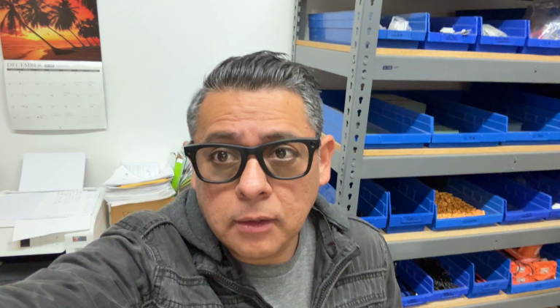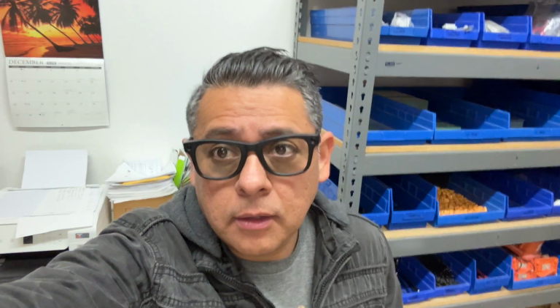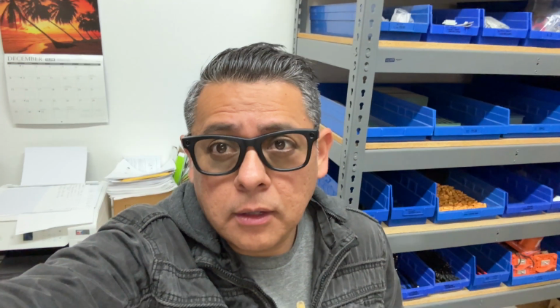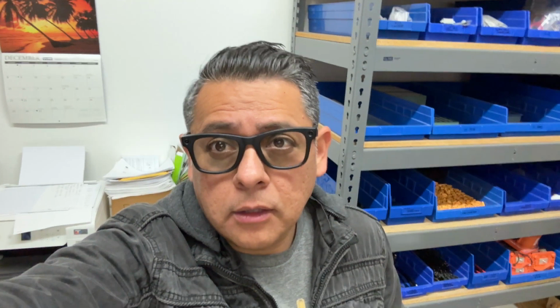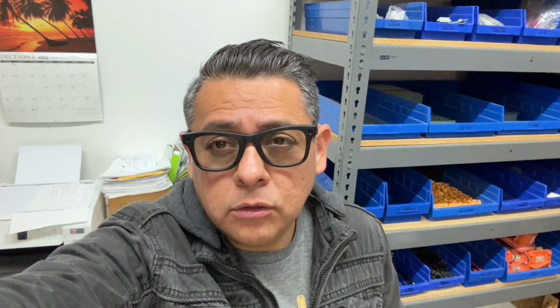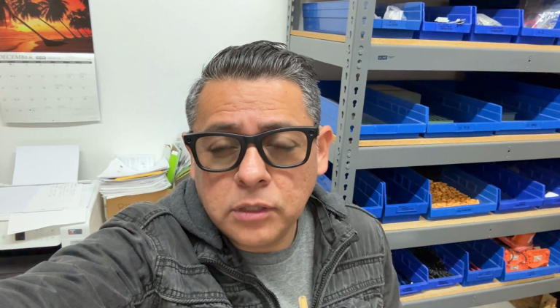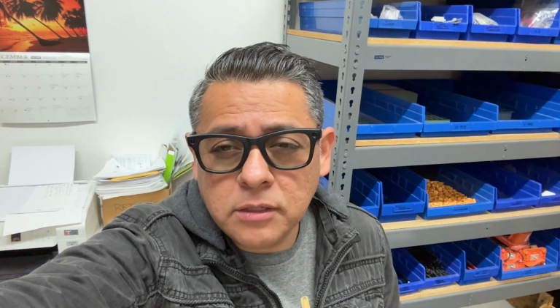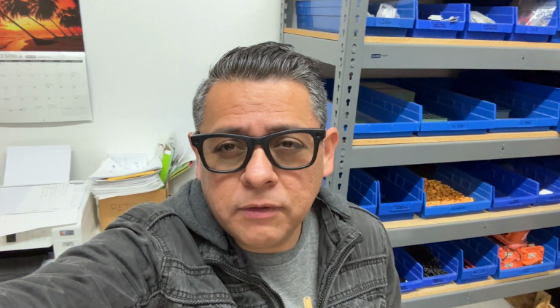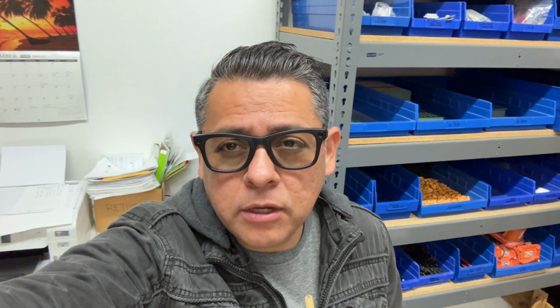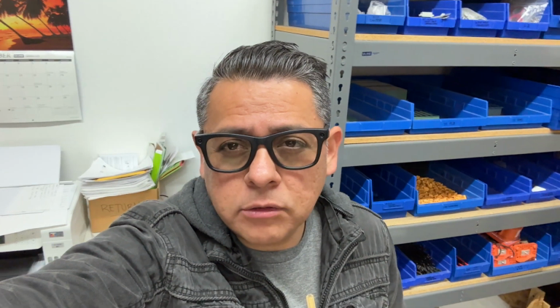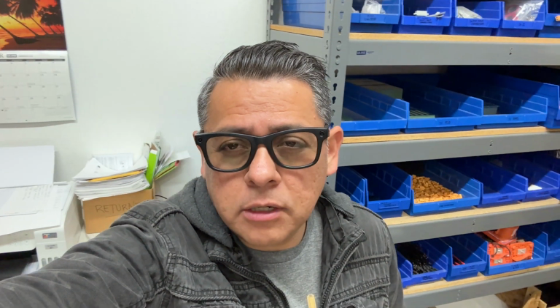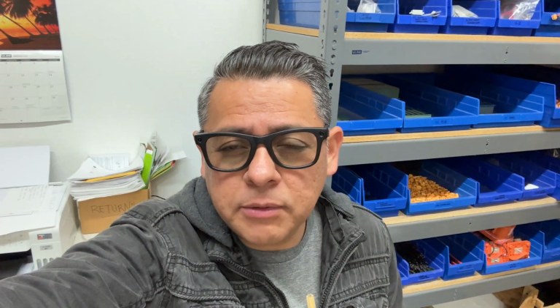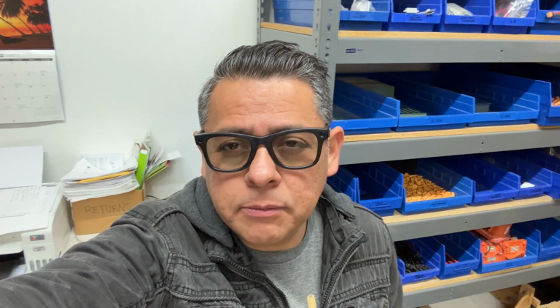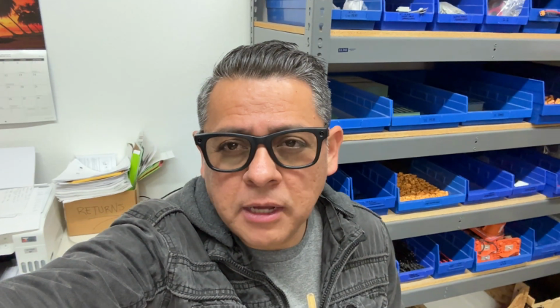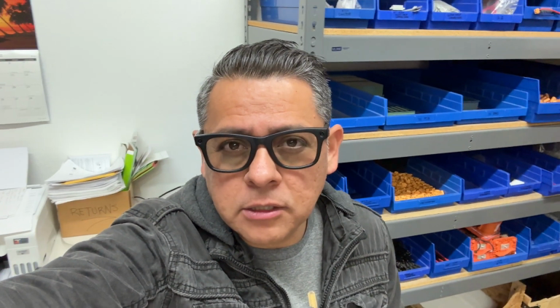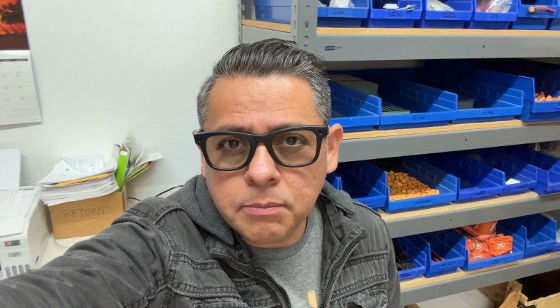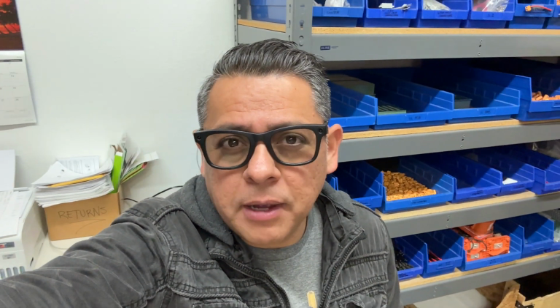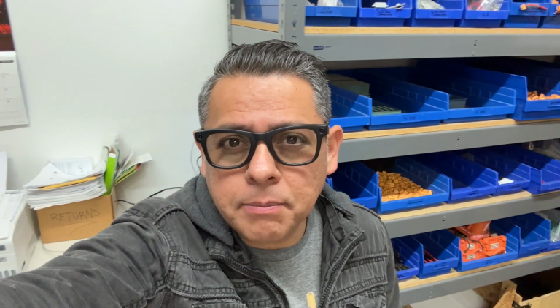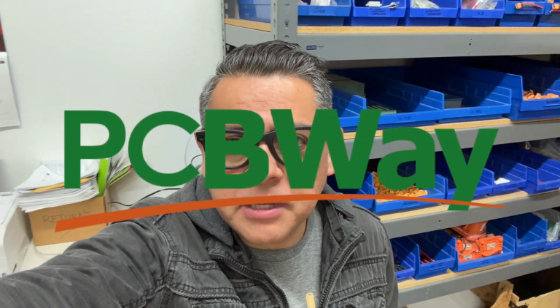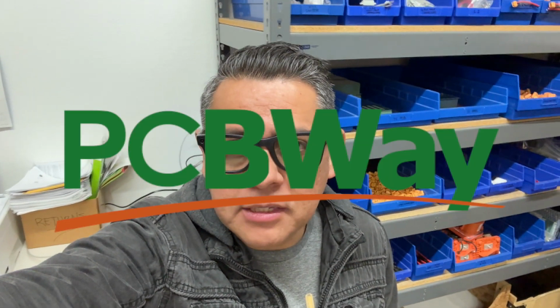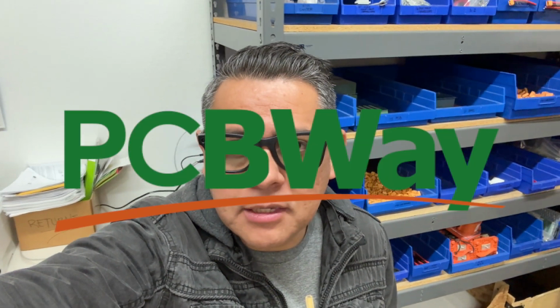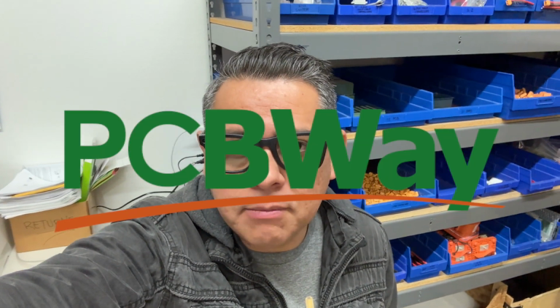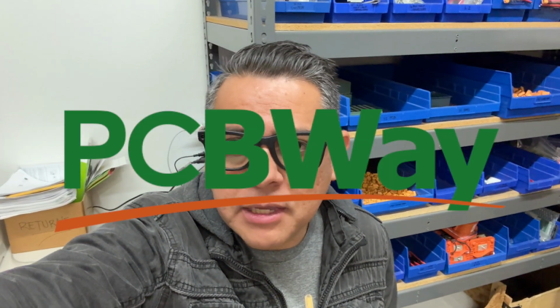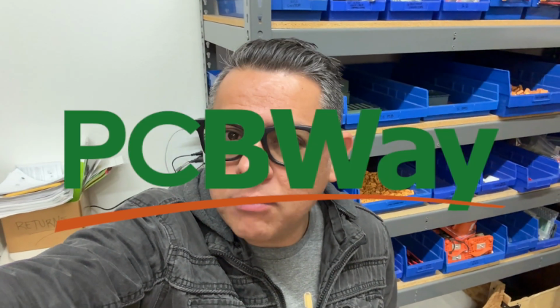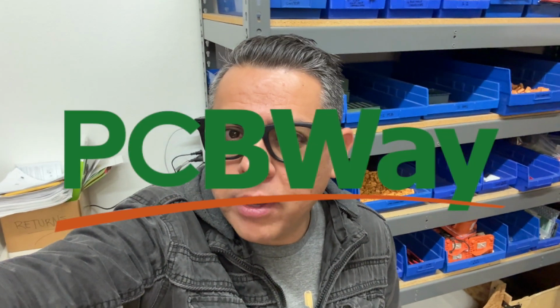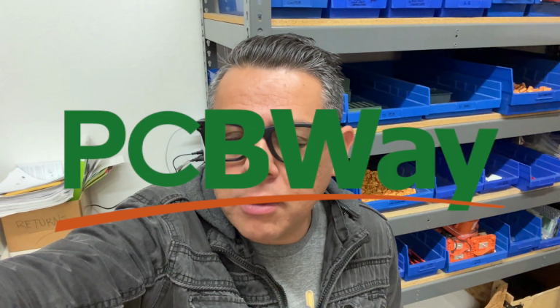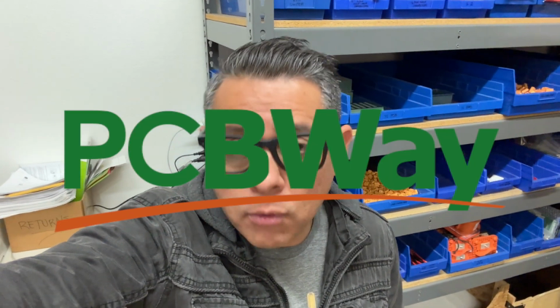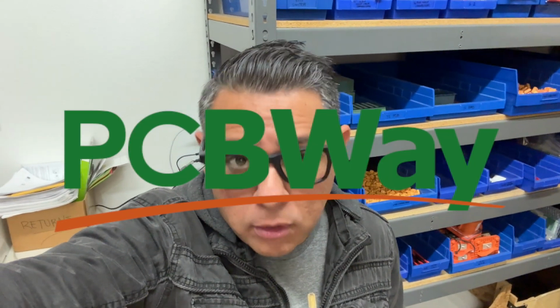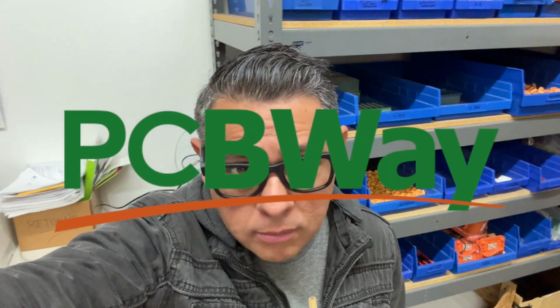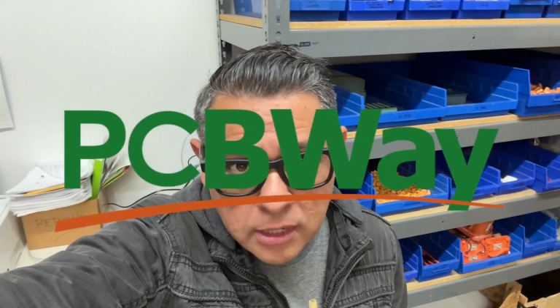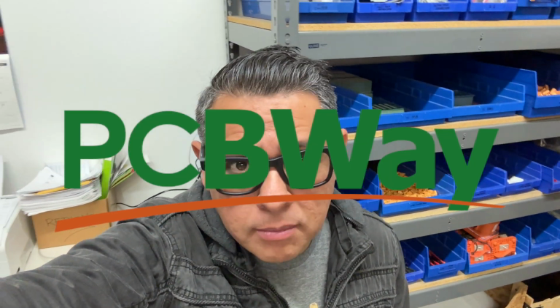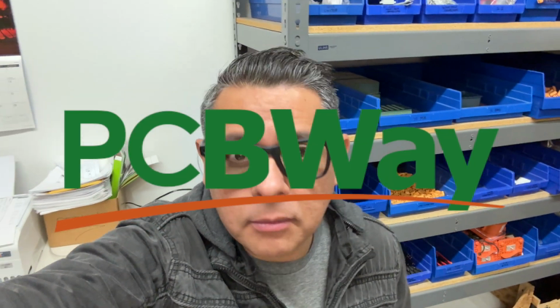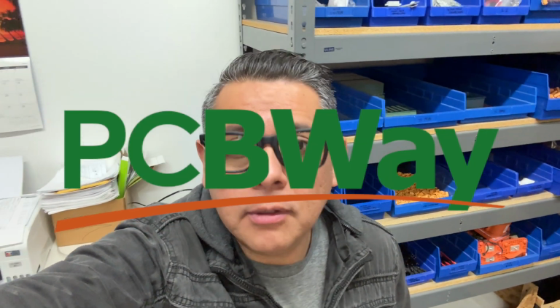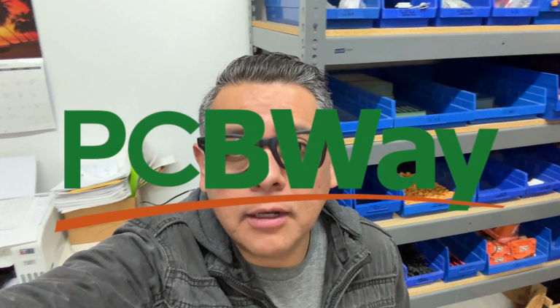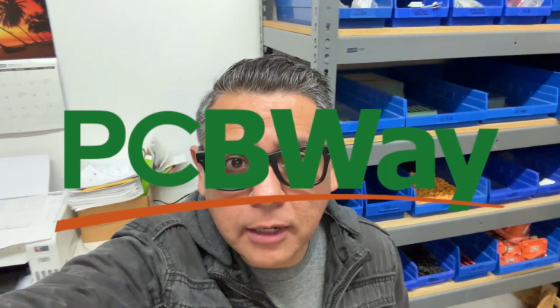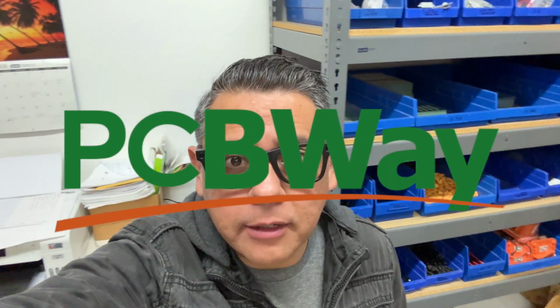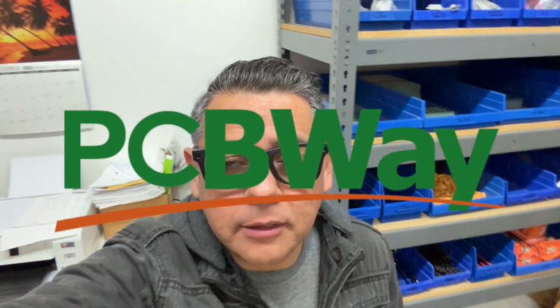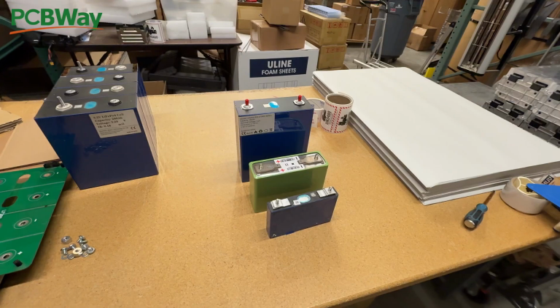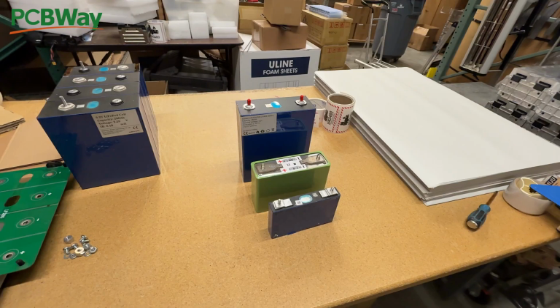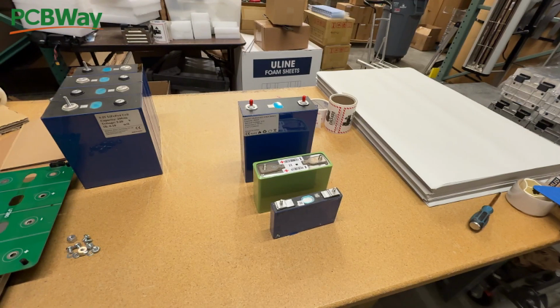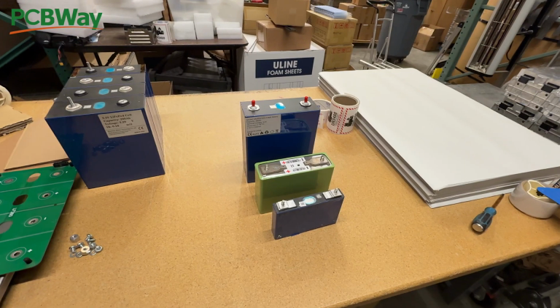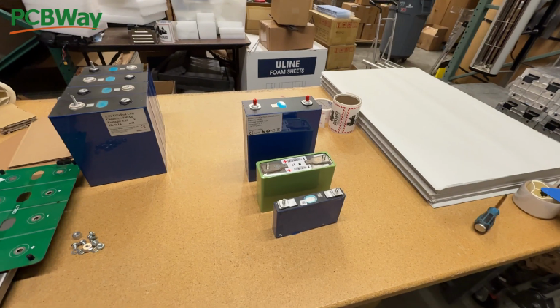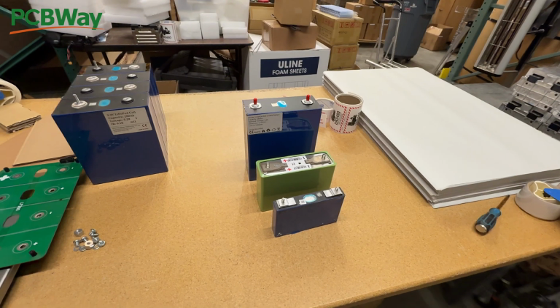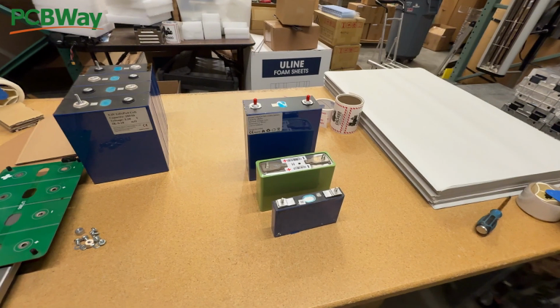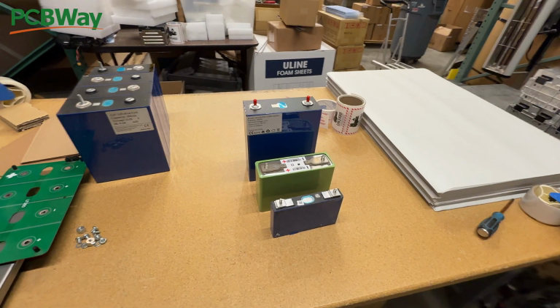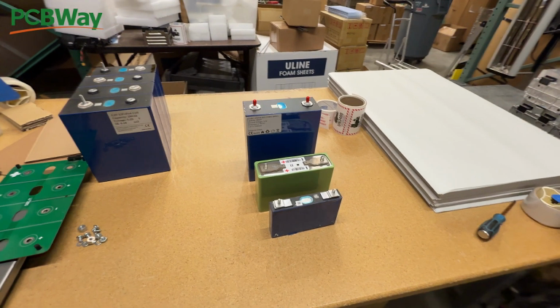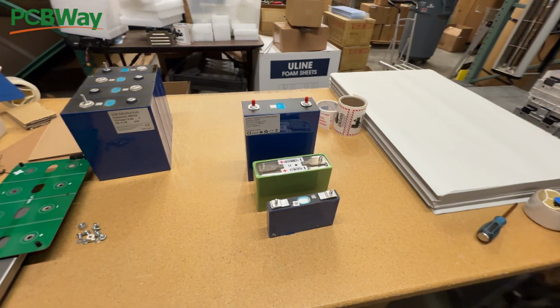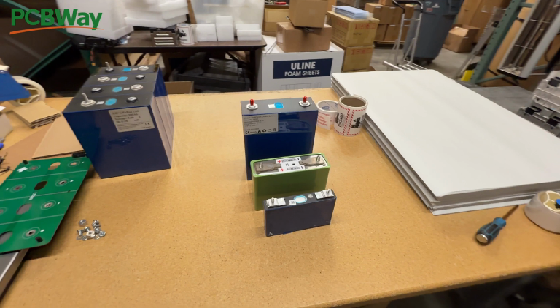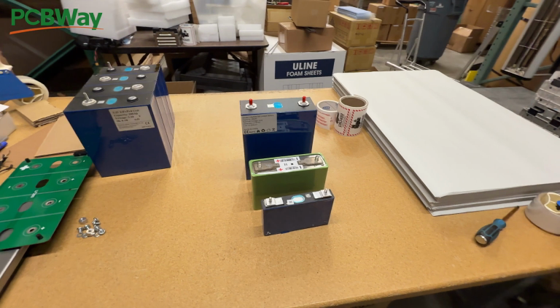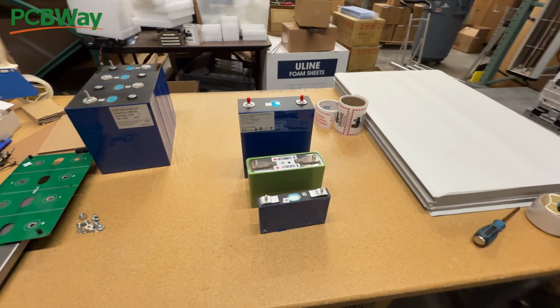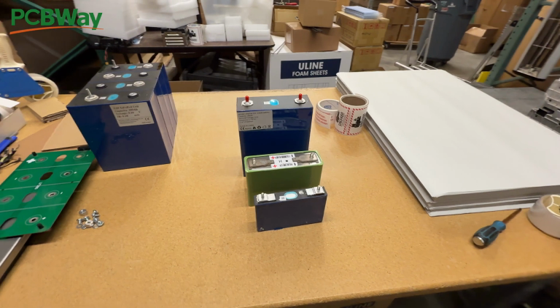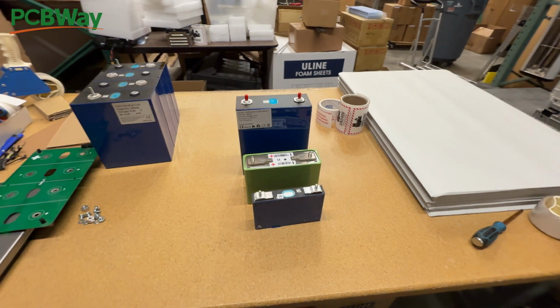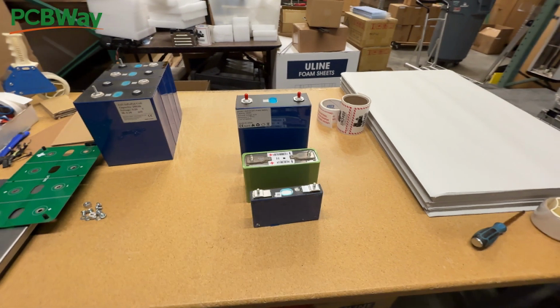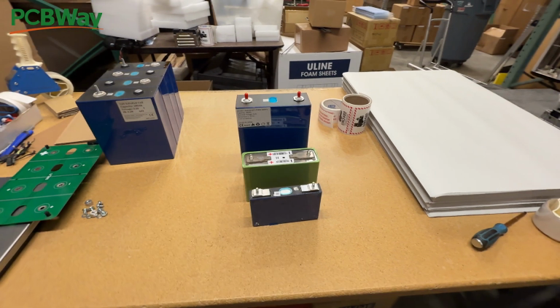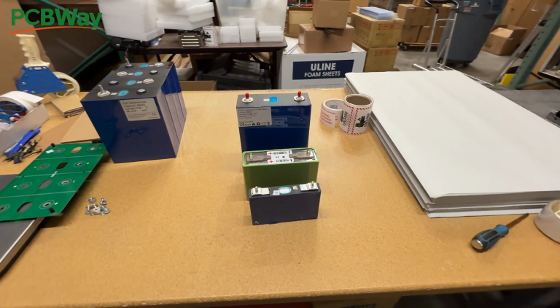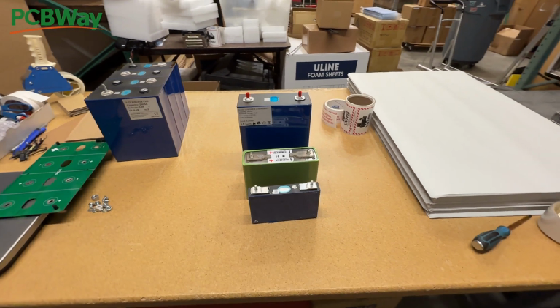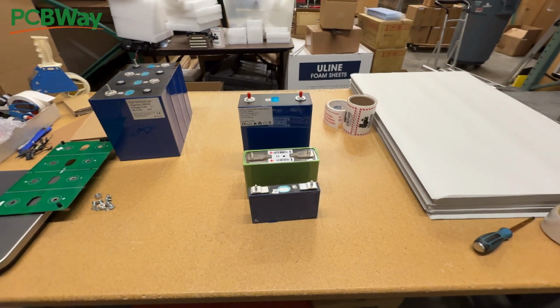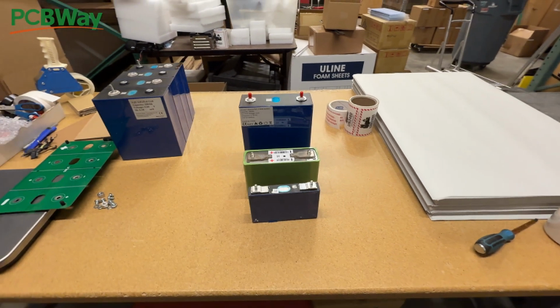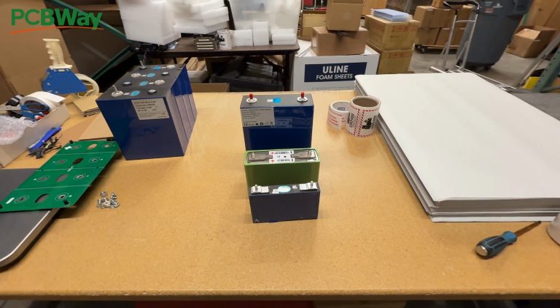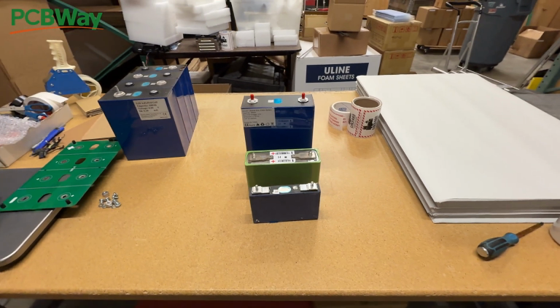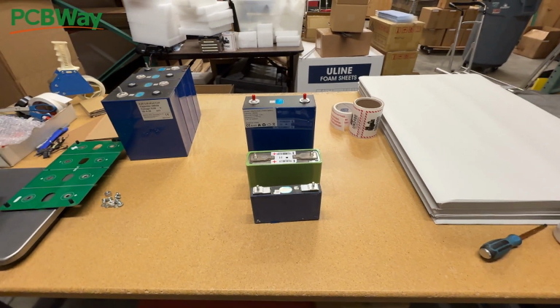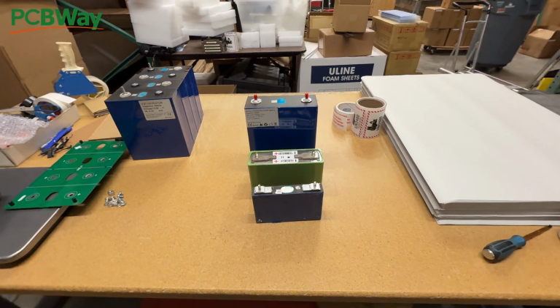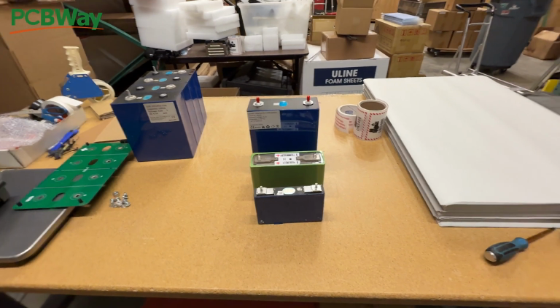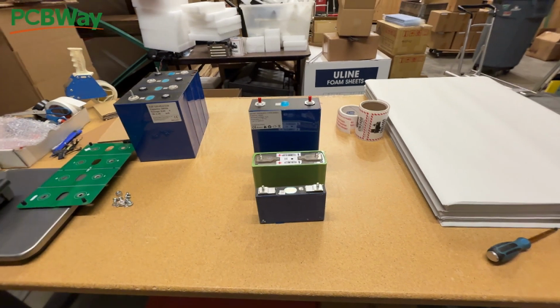Today's video is going to be sponsored by PCBWay. More on them later. Here's a problem that we are going to fix today.